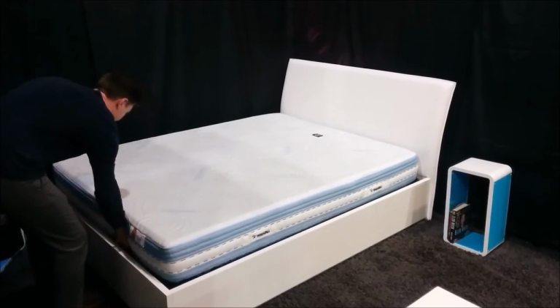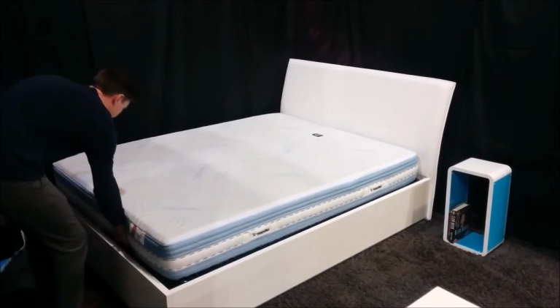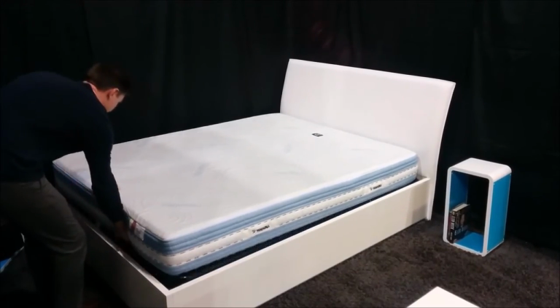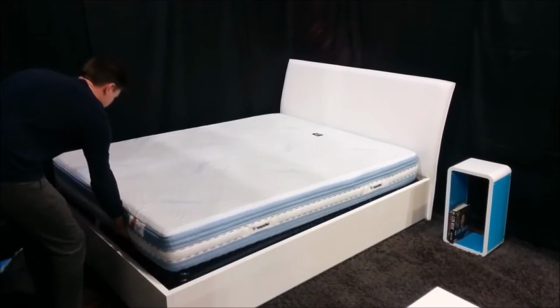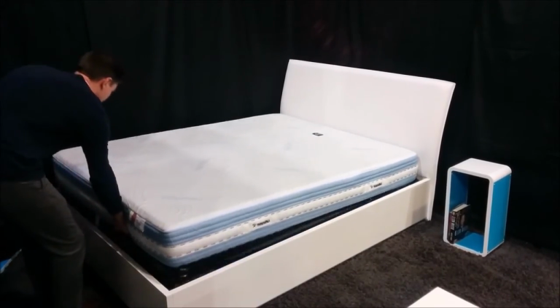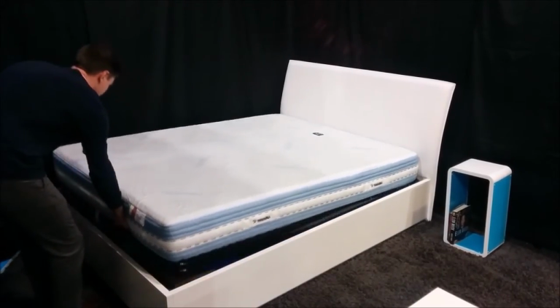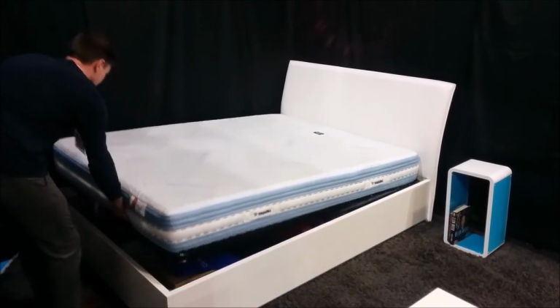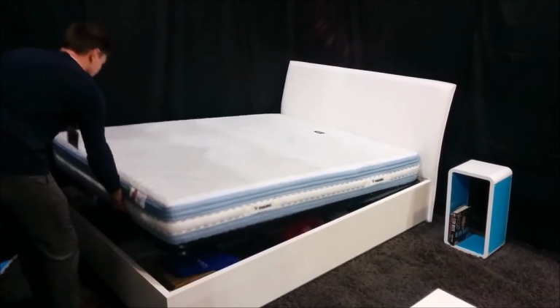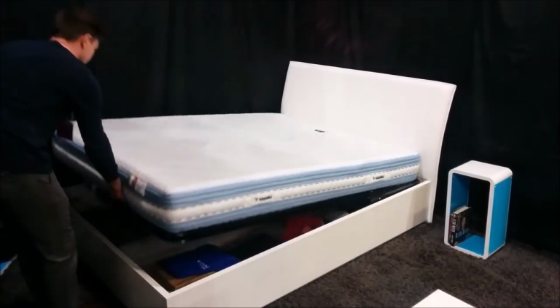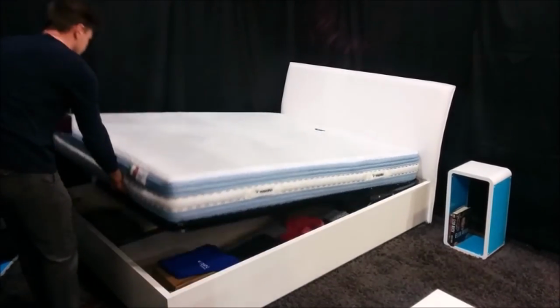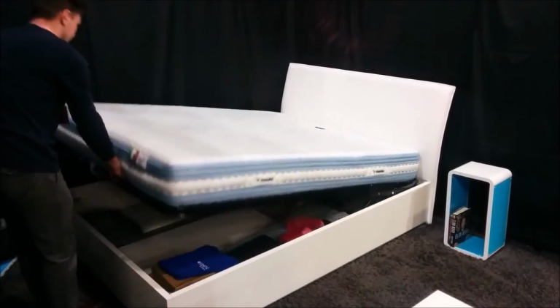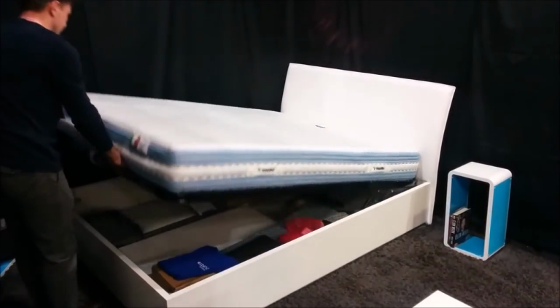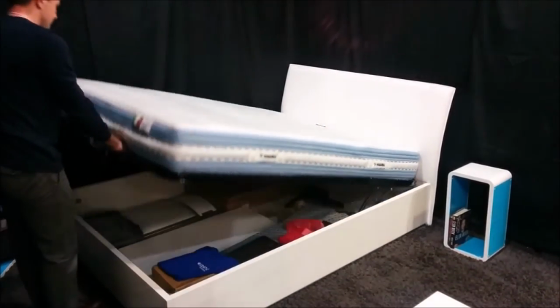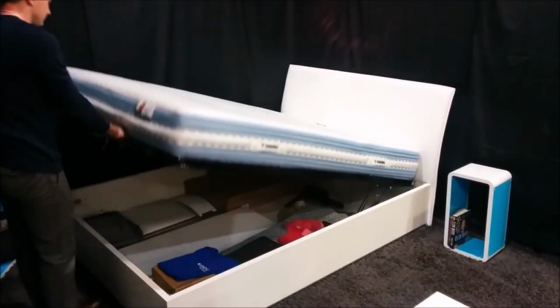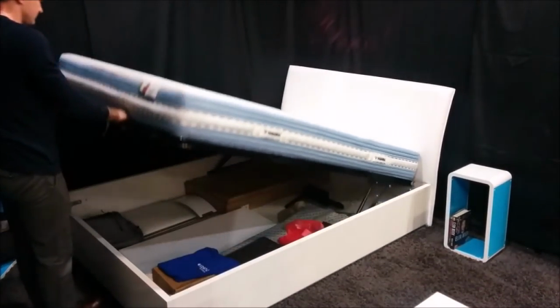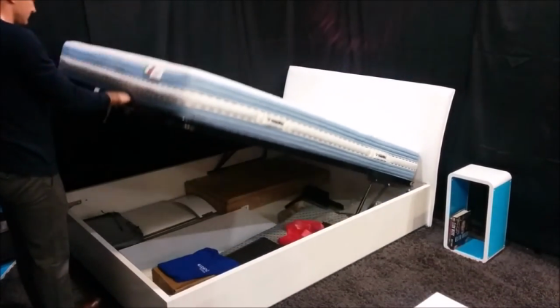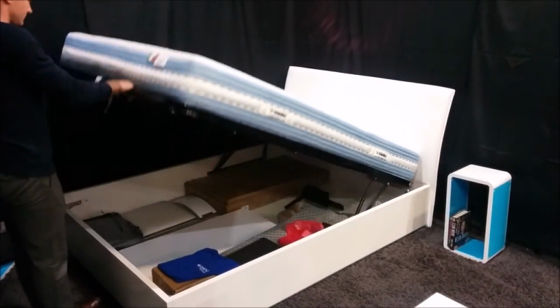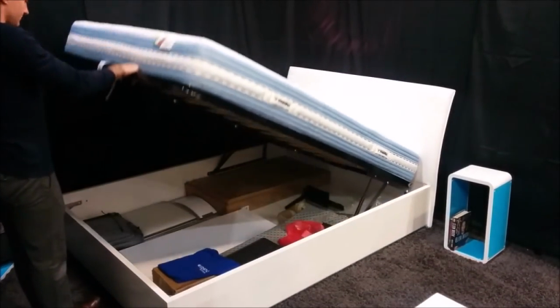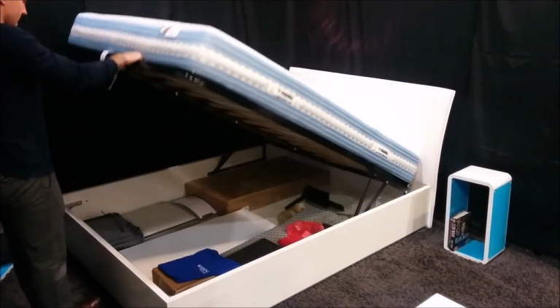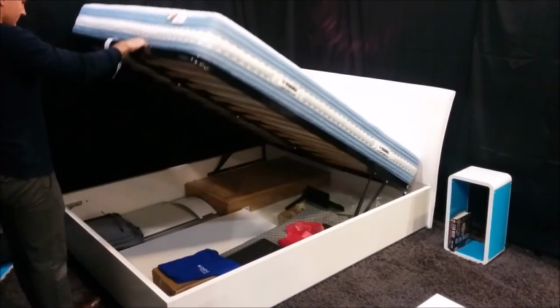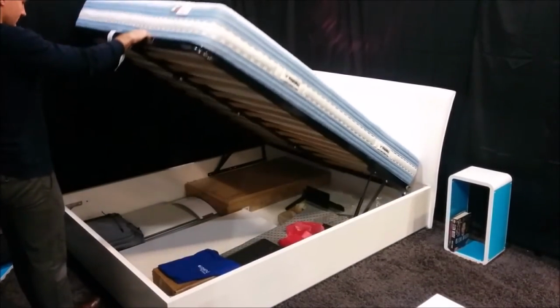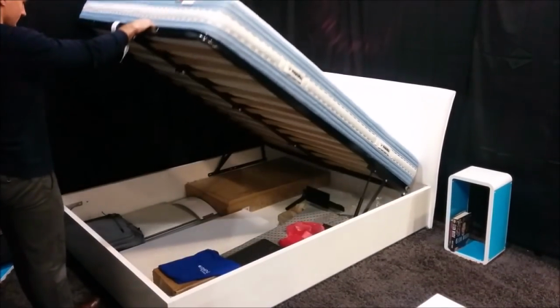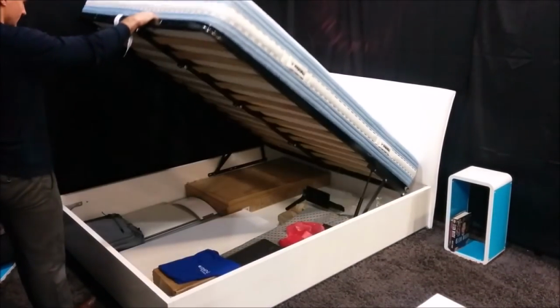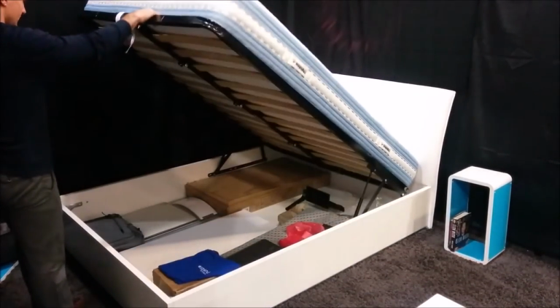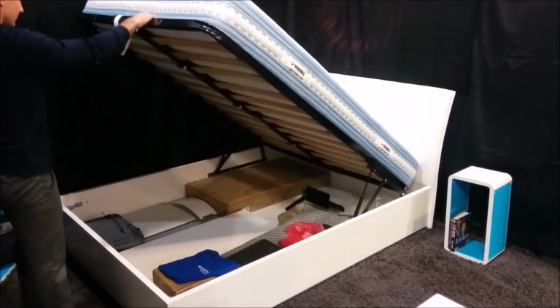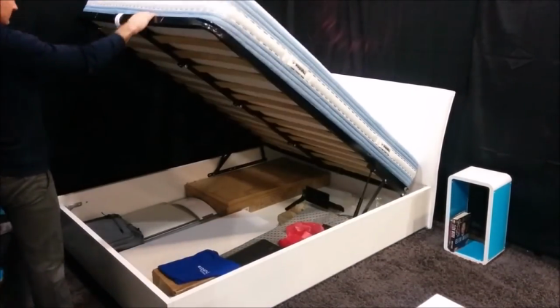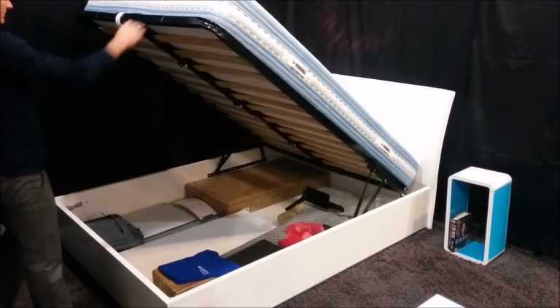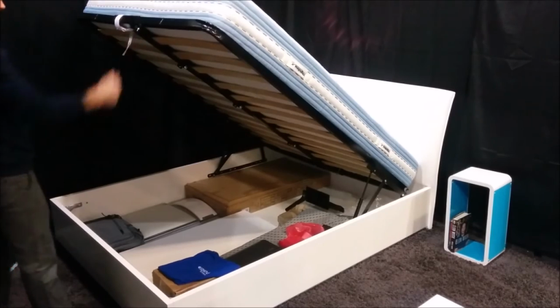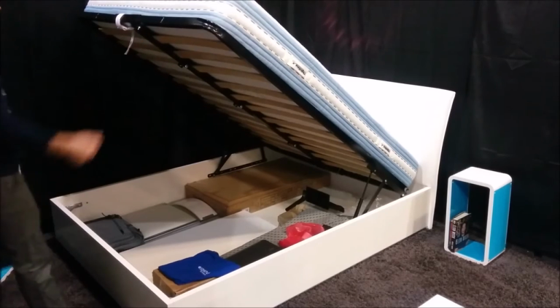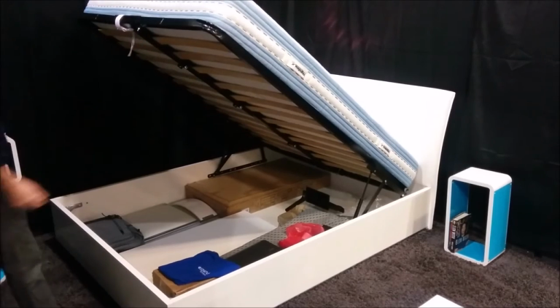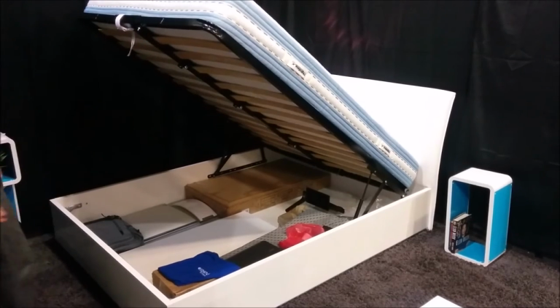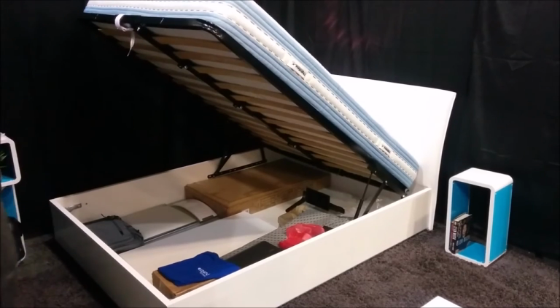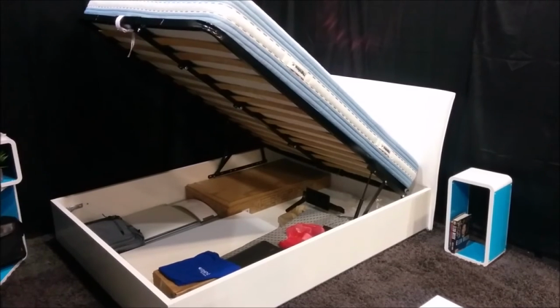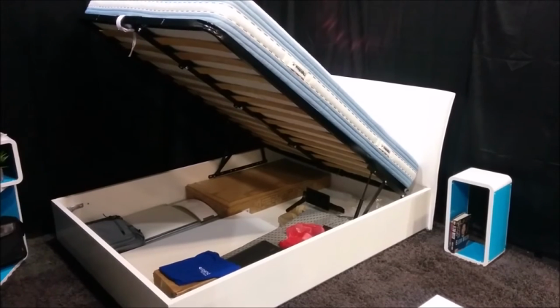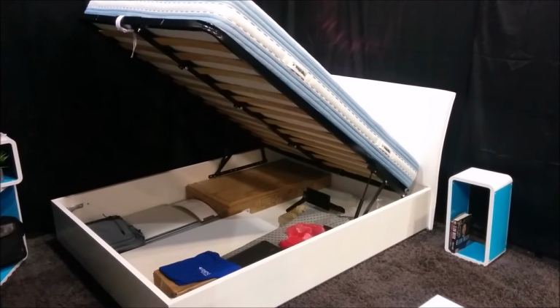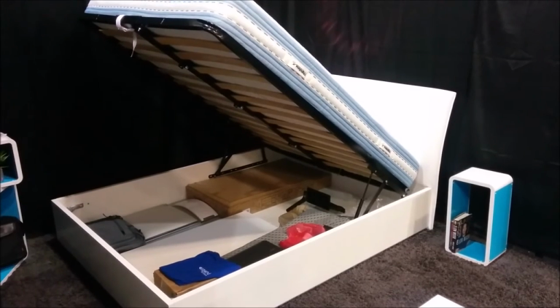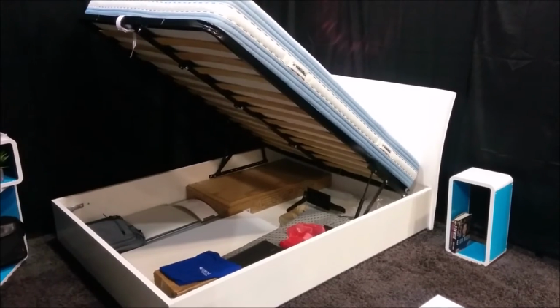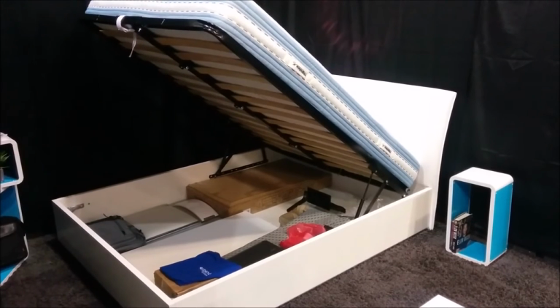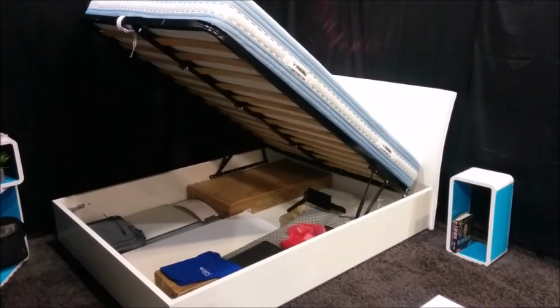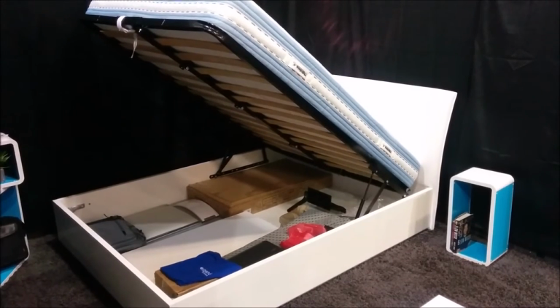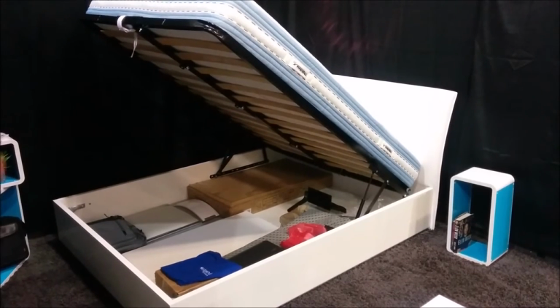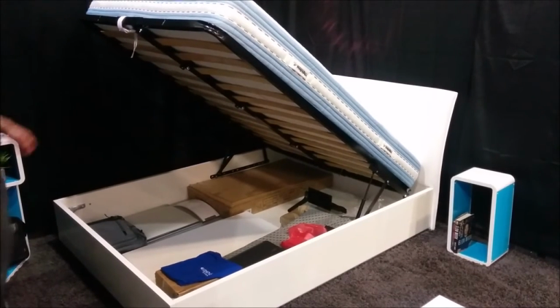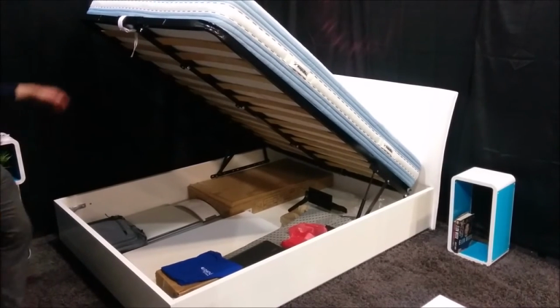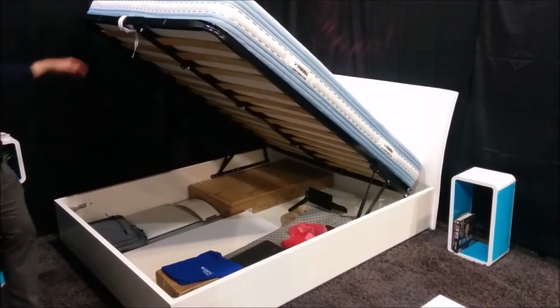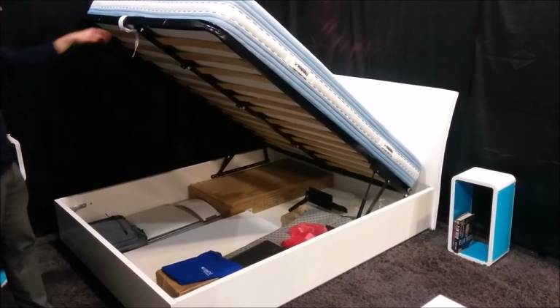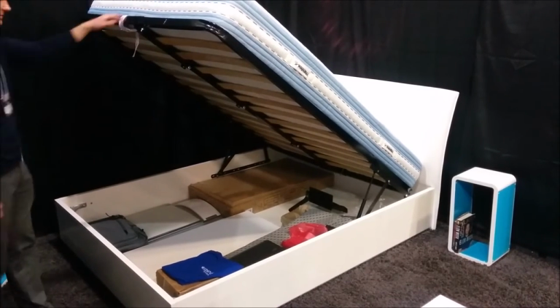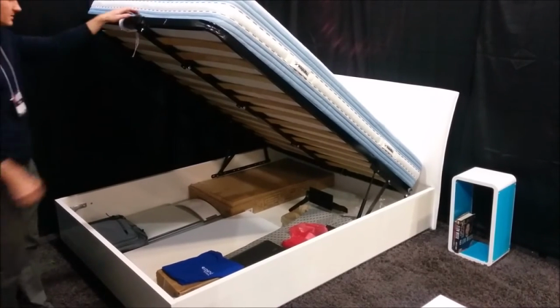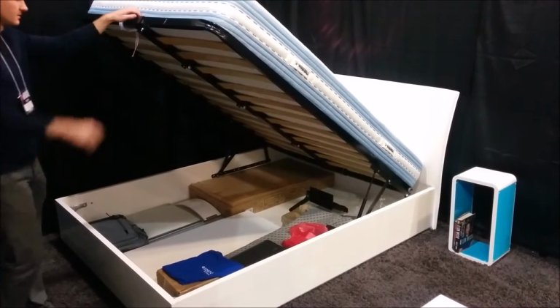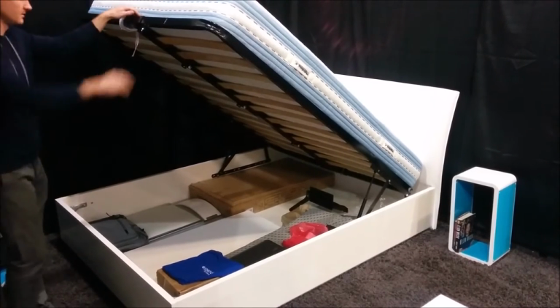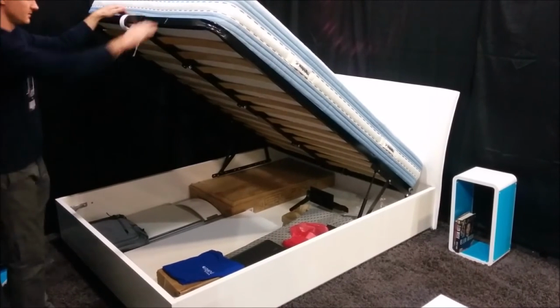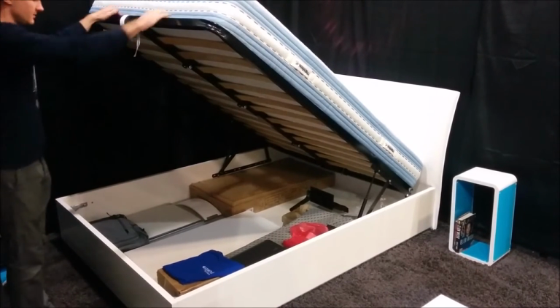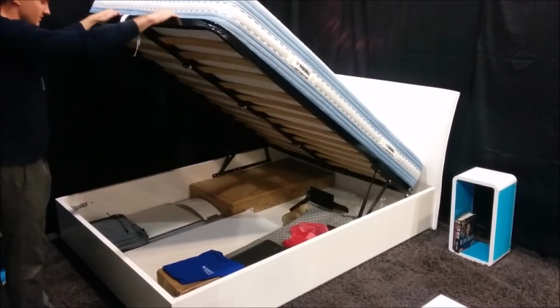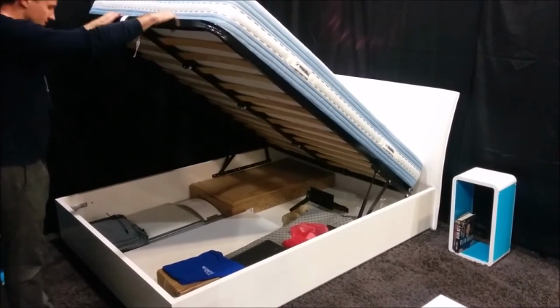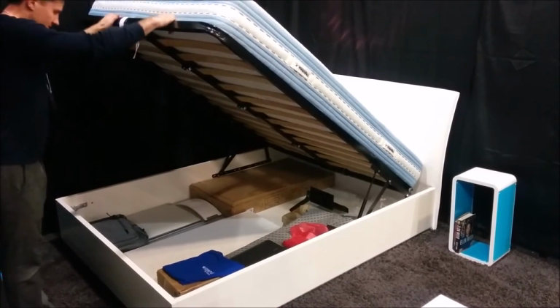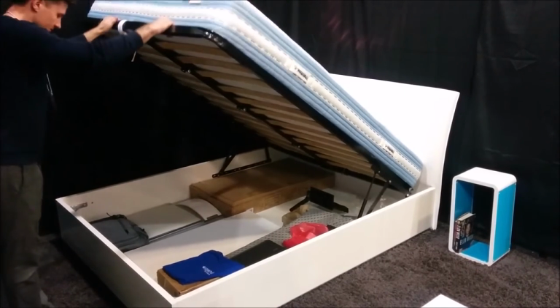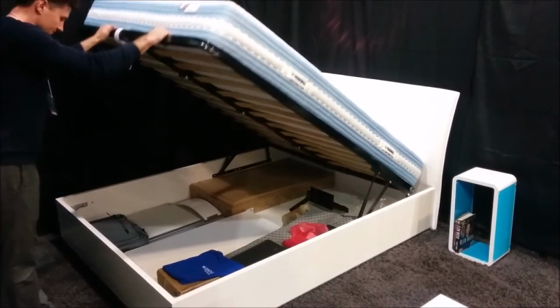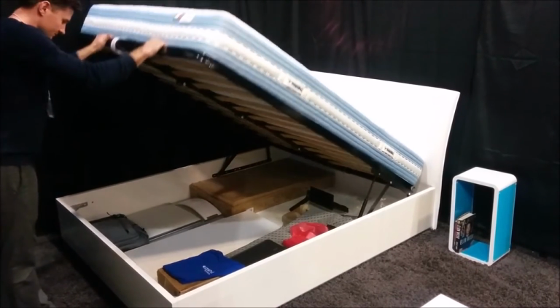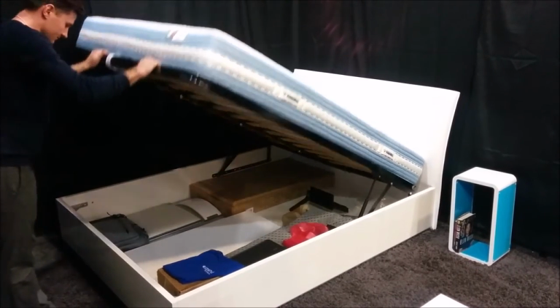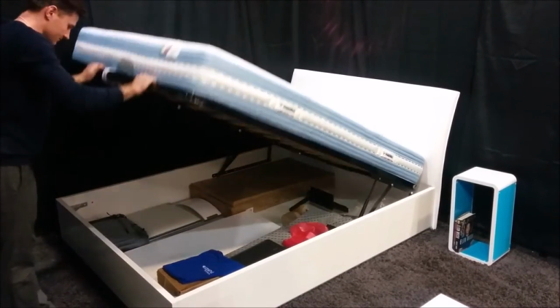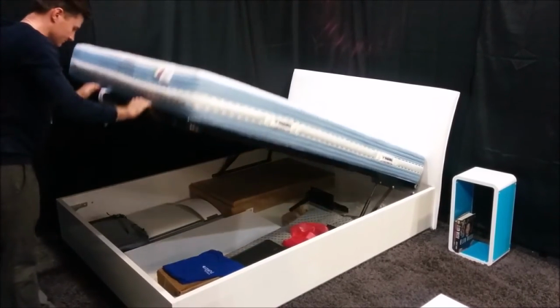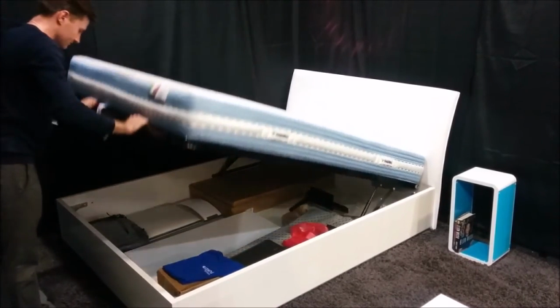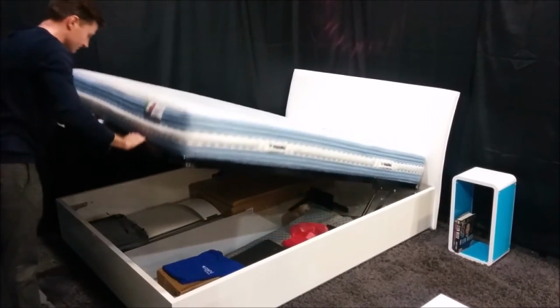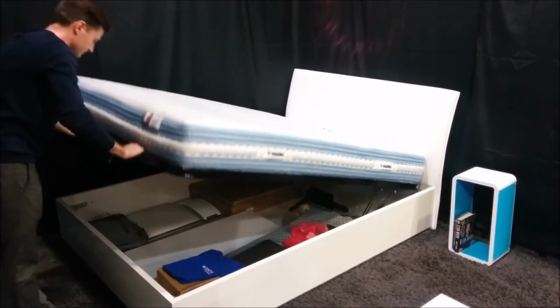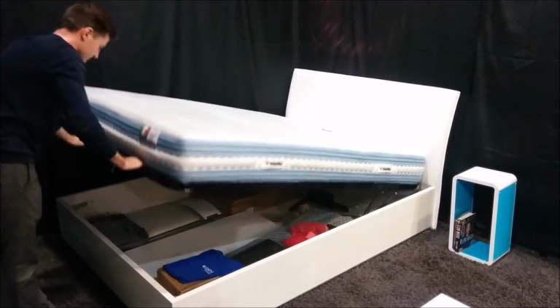With quality hardware, it easily lifts so you can access your clothes, sports equipment, folding chairs, or whatever goods you decide on.